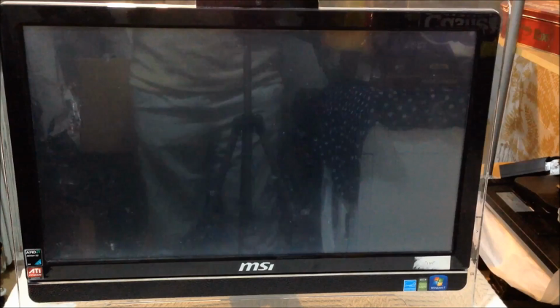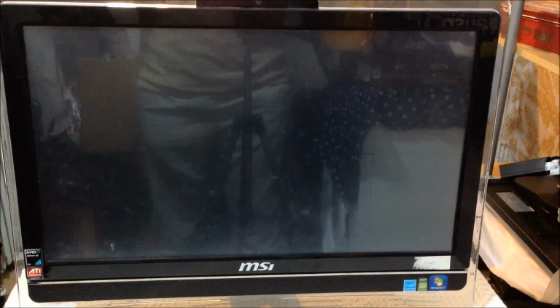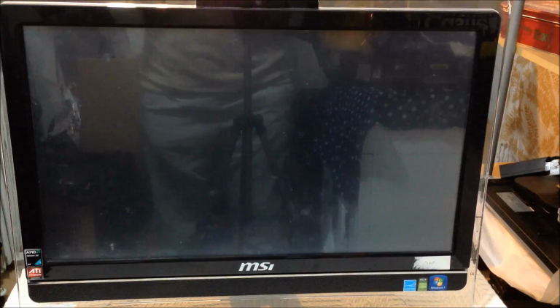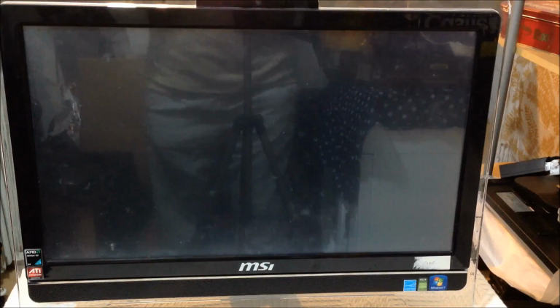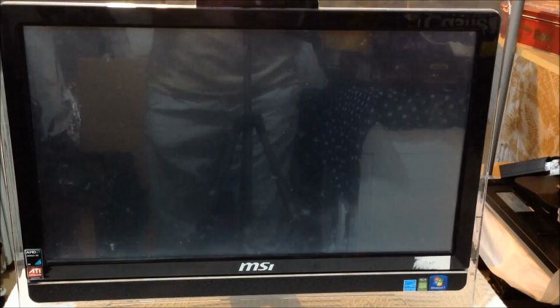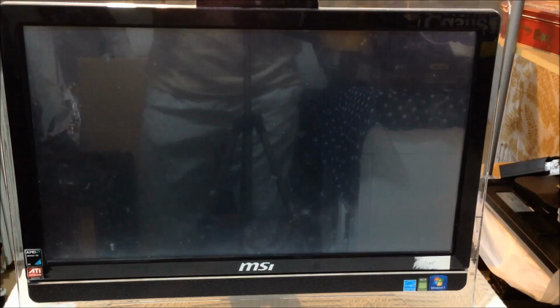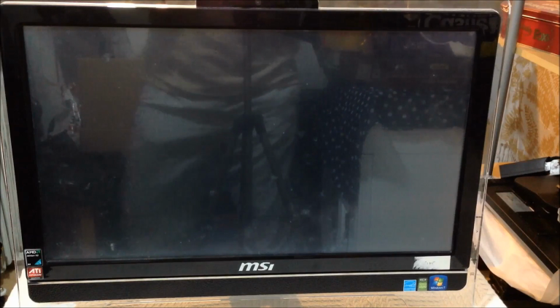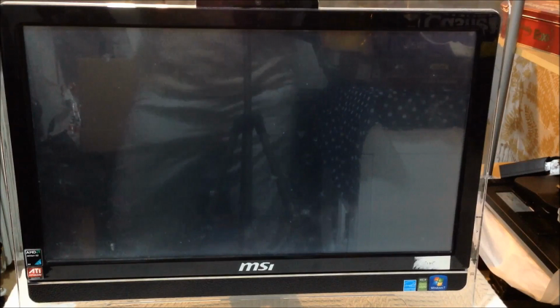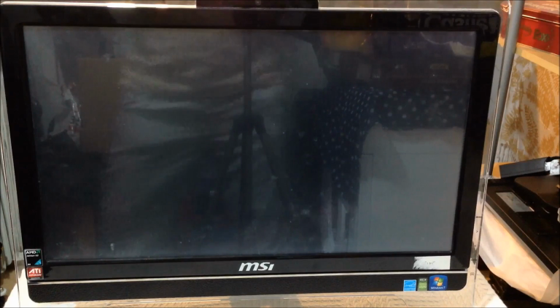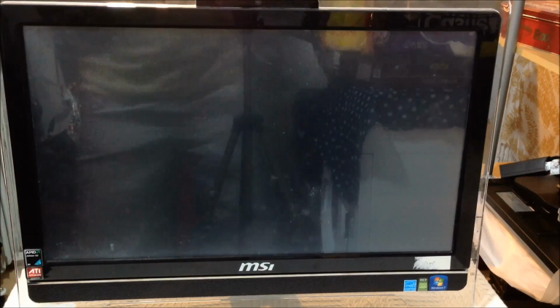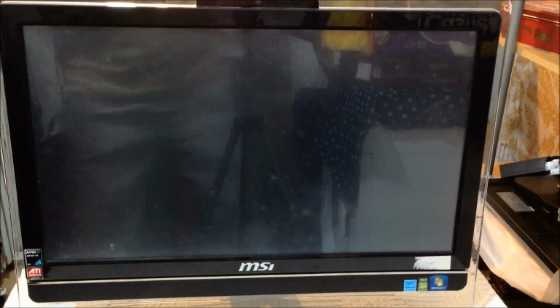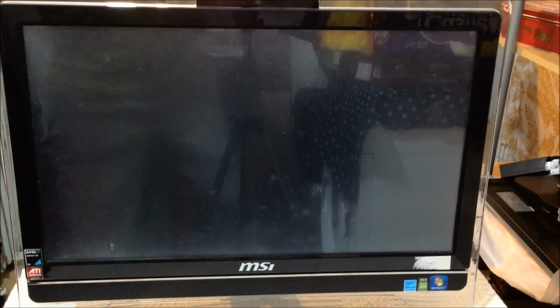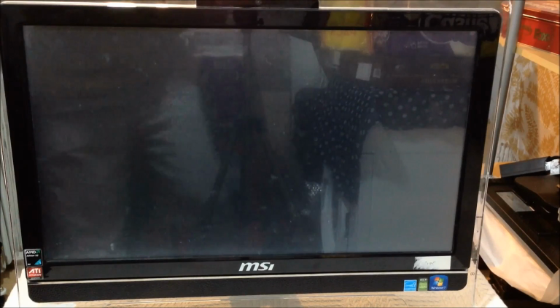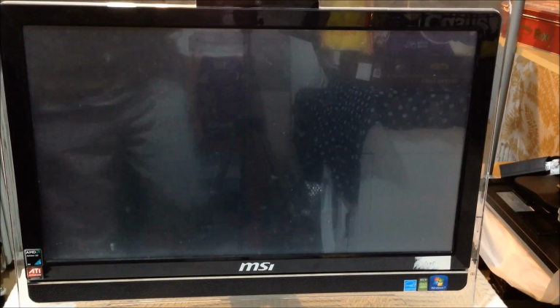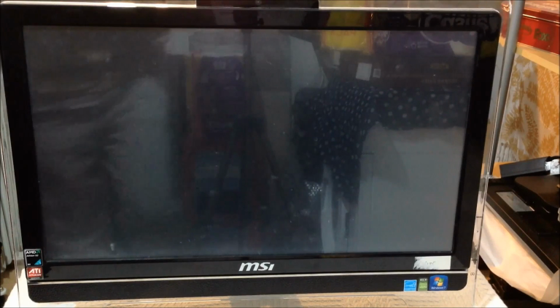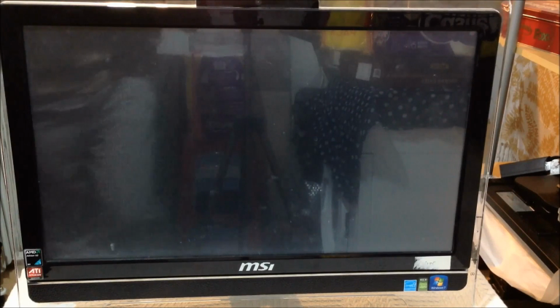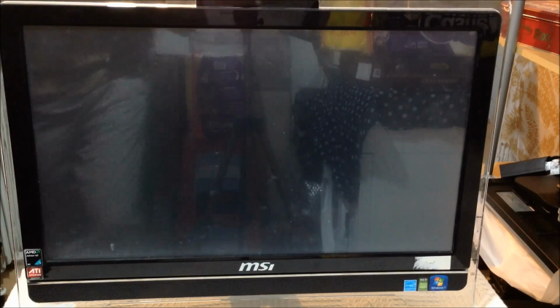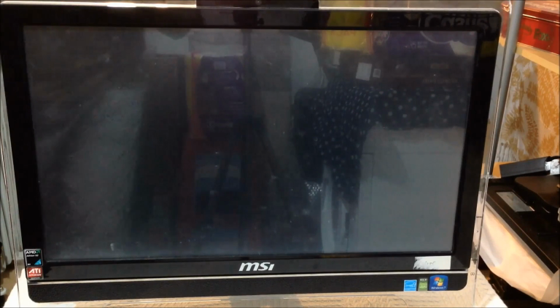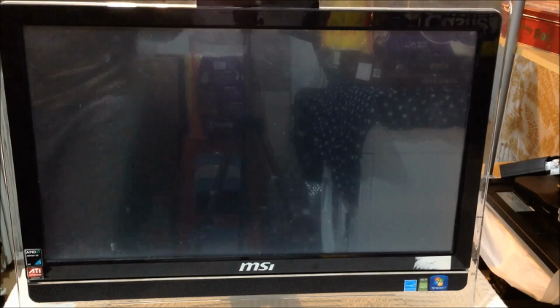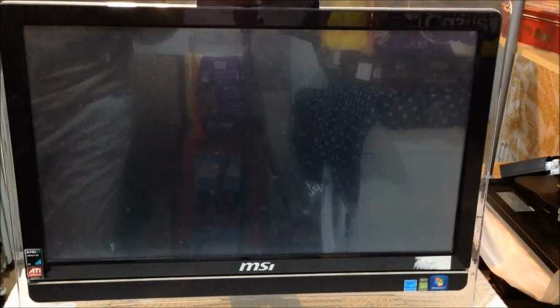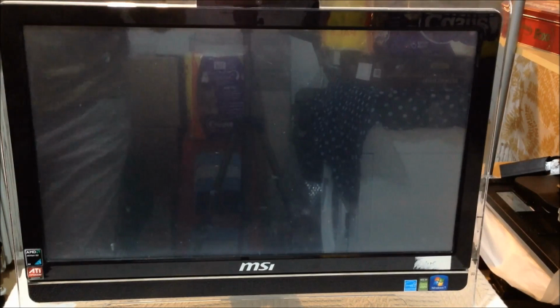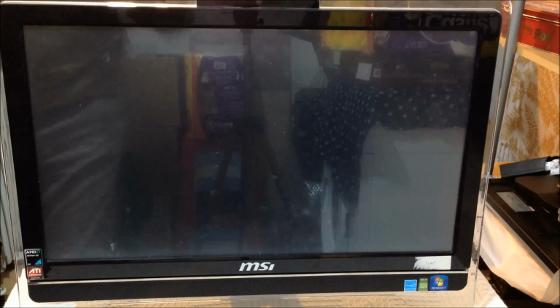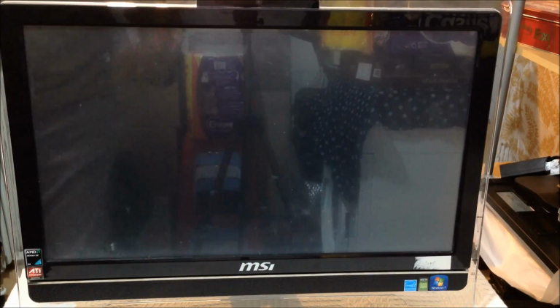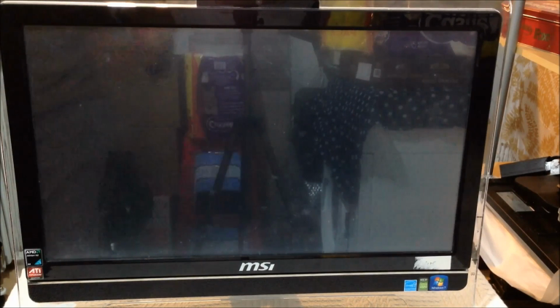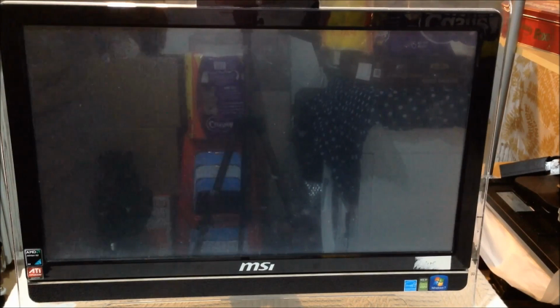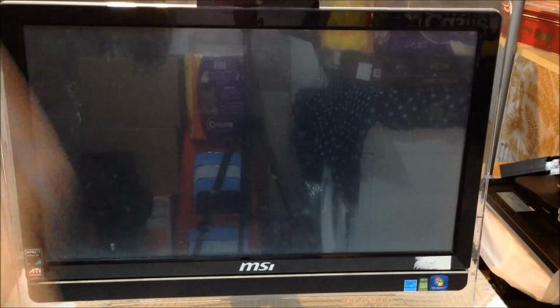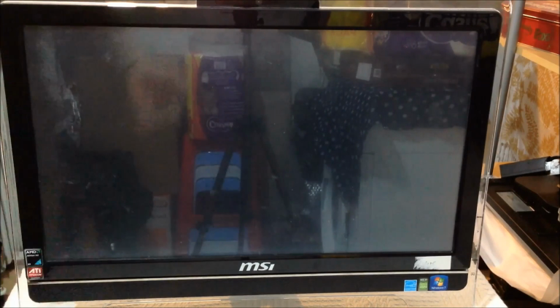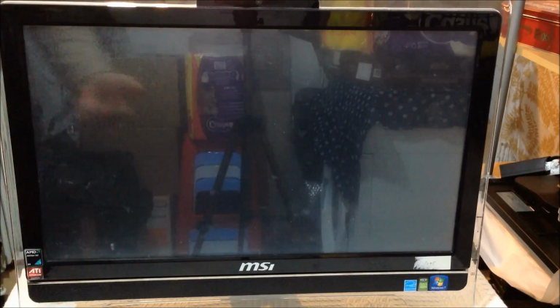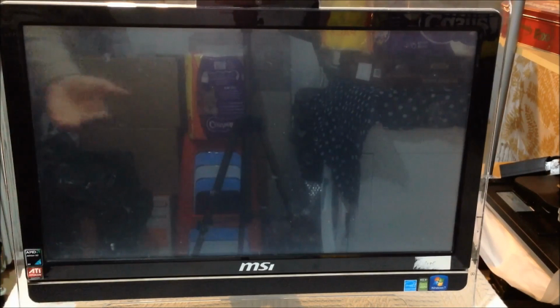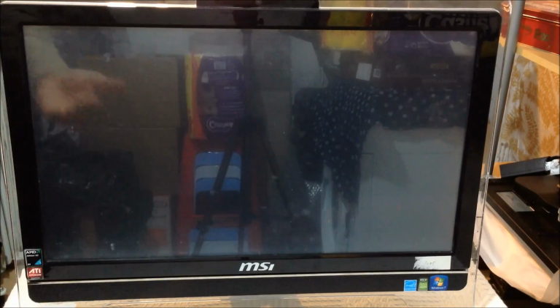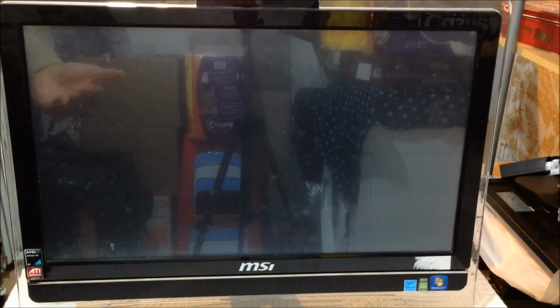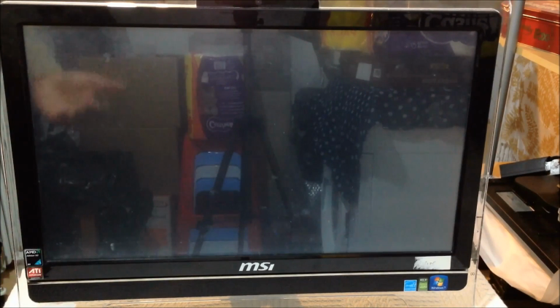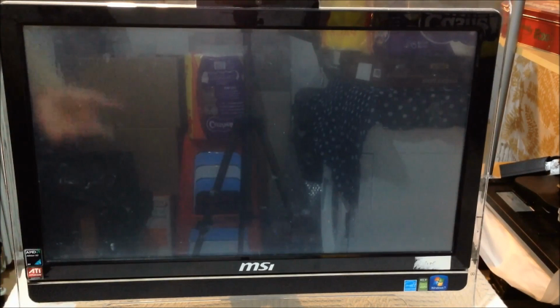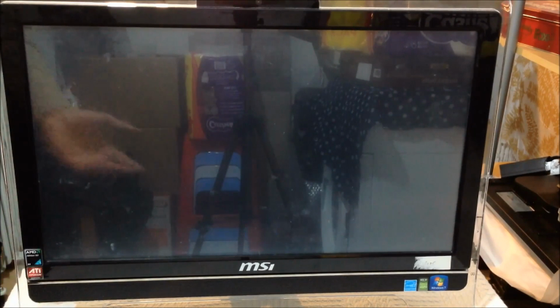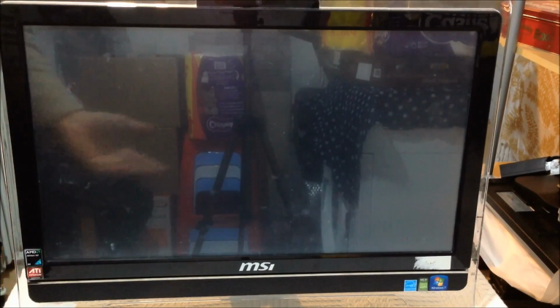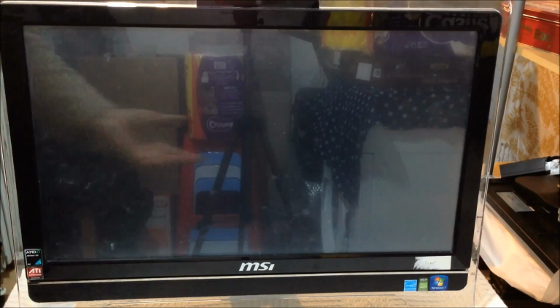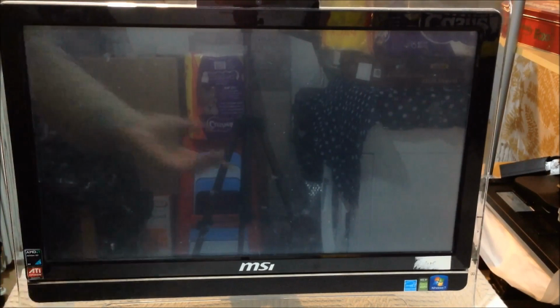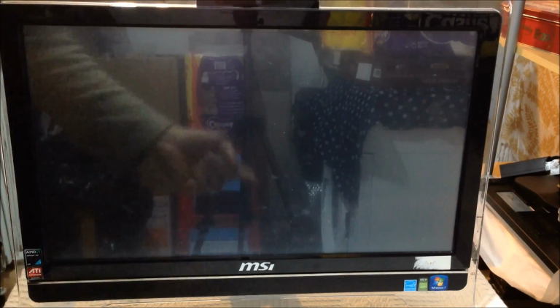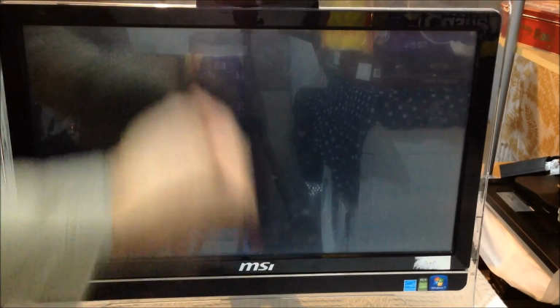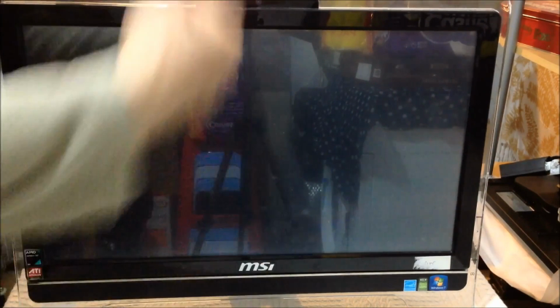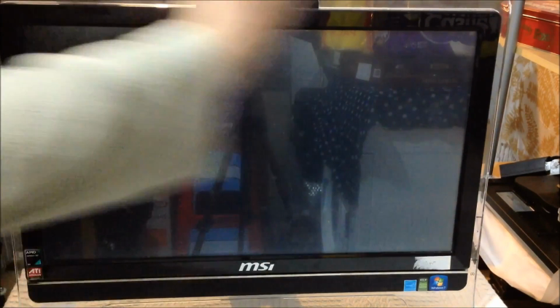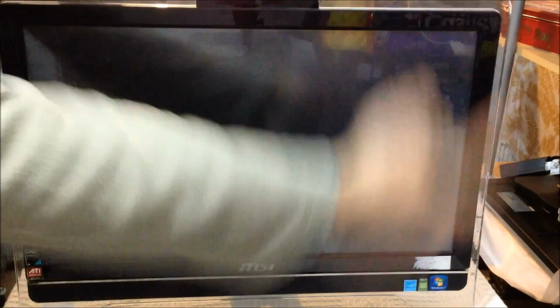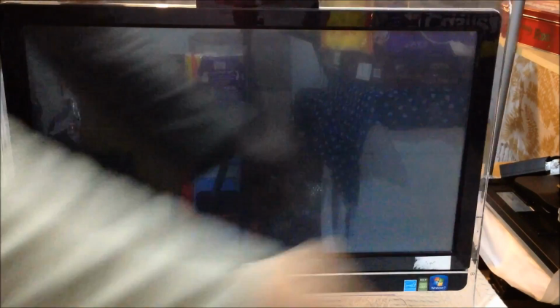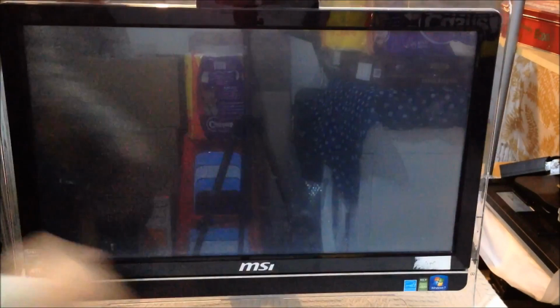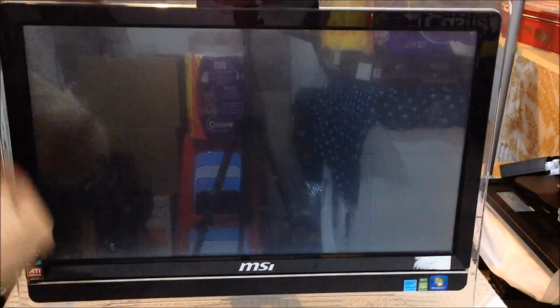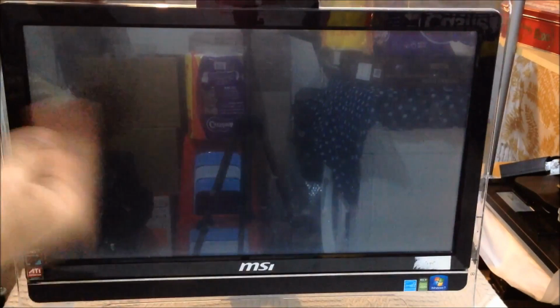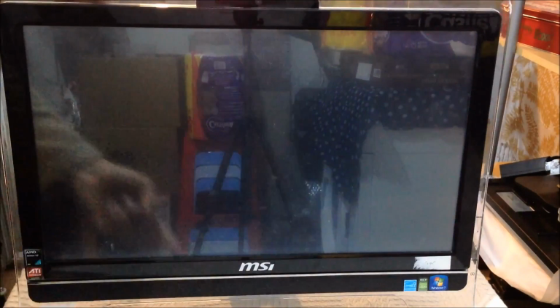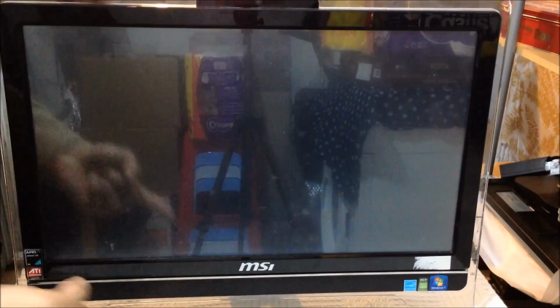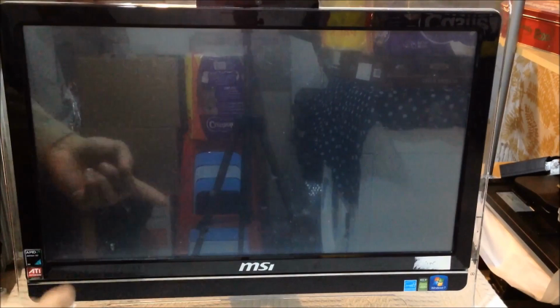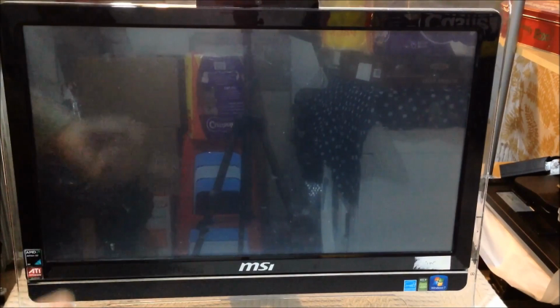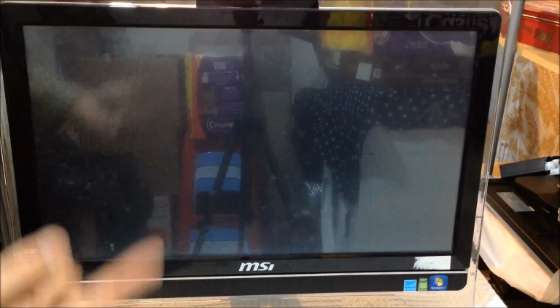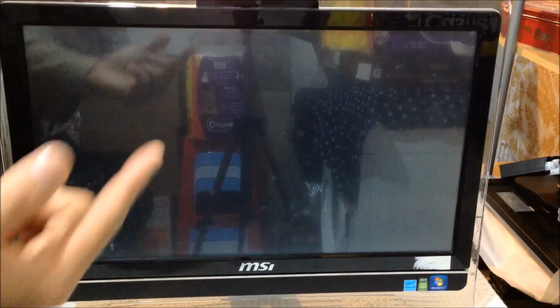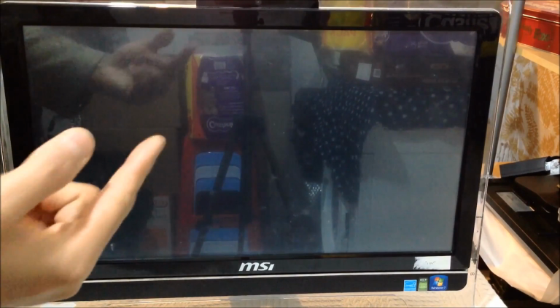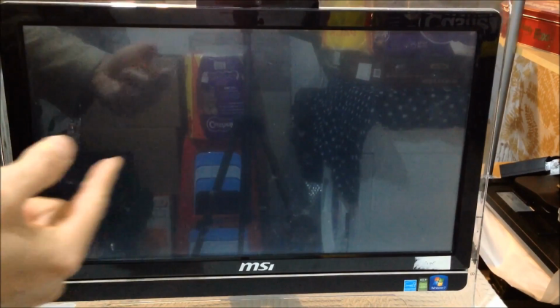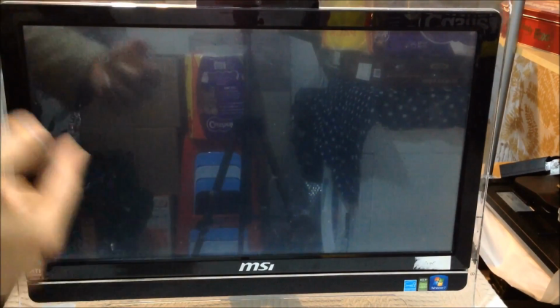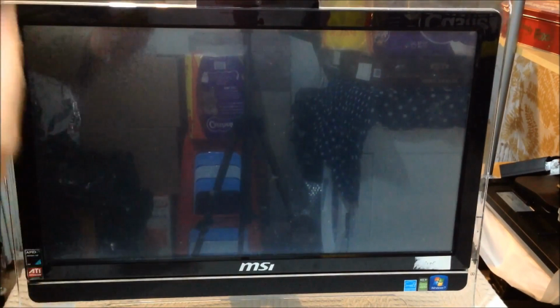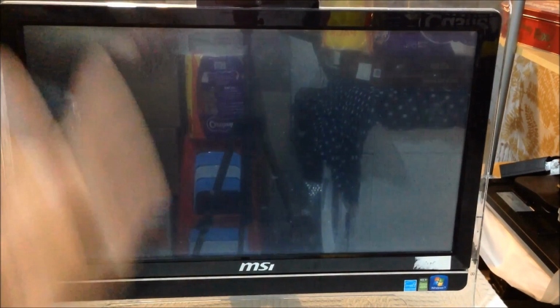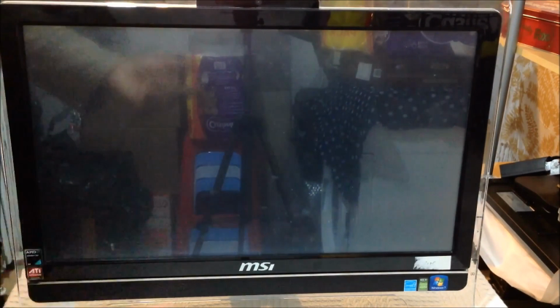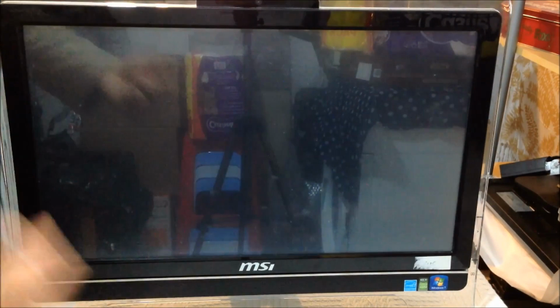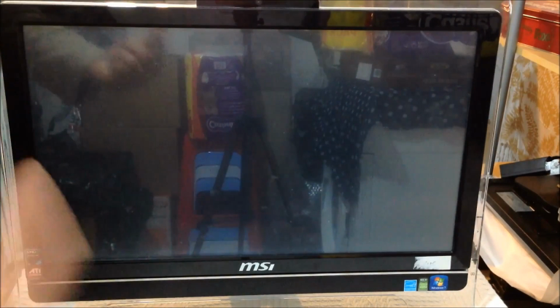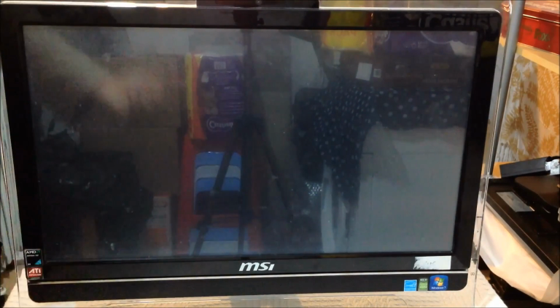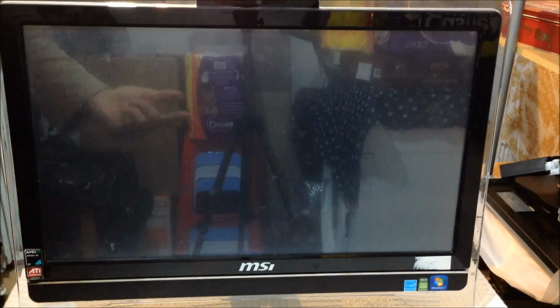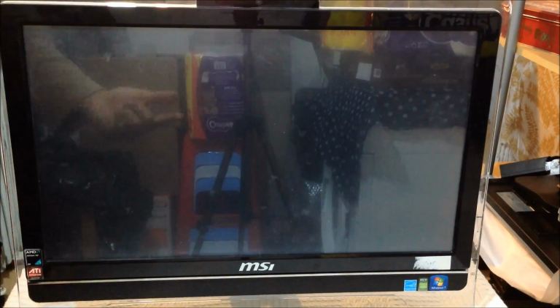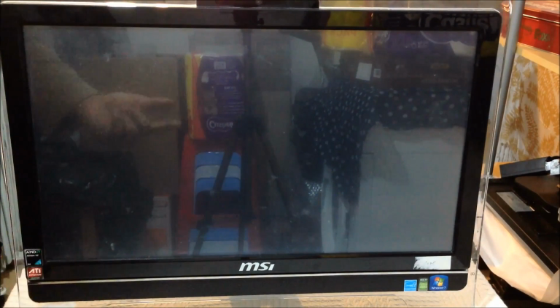Welcome back. Today I'm going to show you a quick upgrade on this all-in-one MSI 6650 computer.